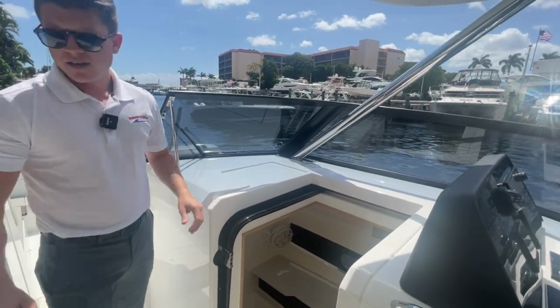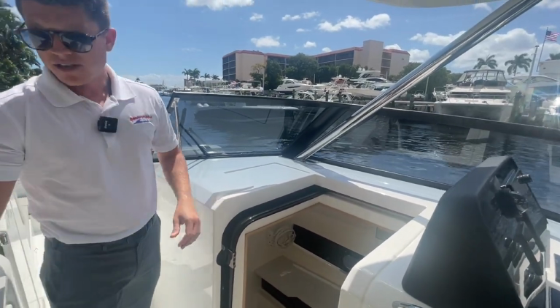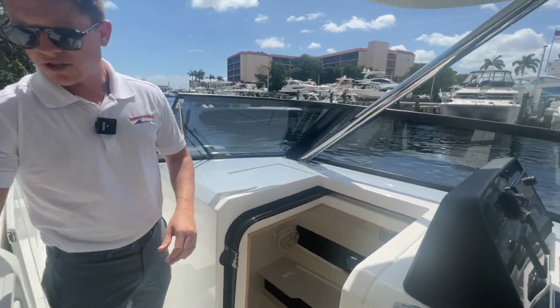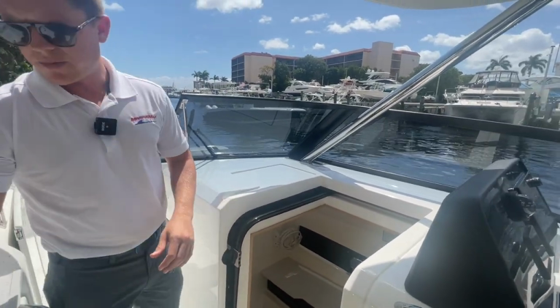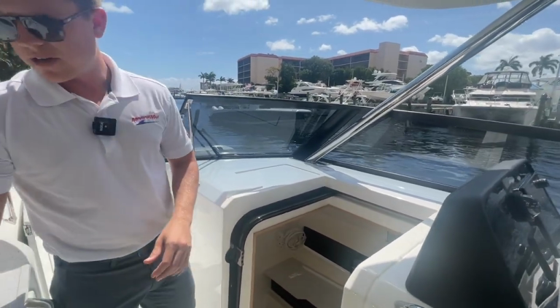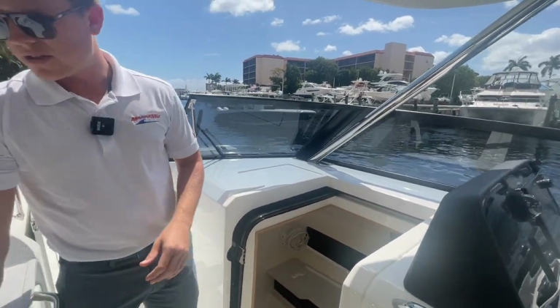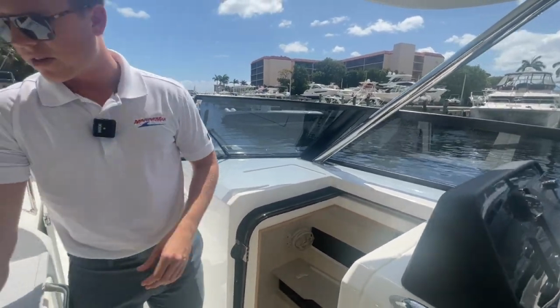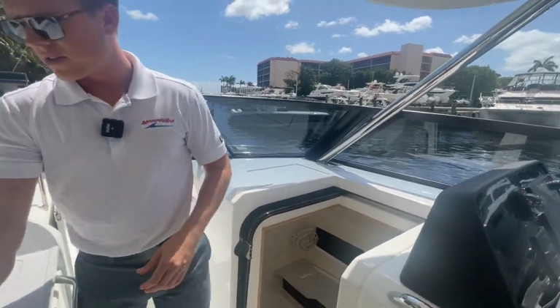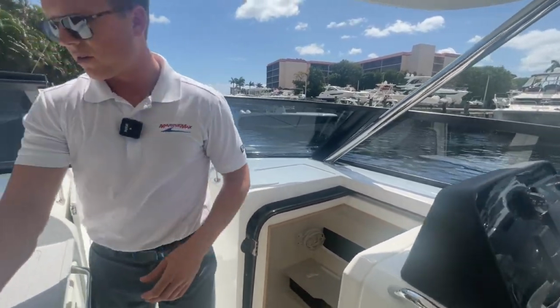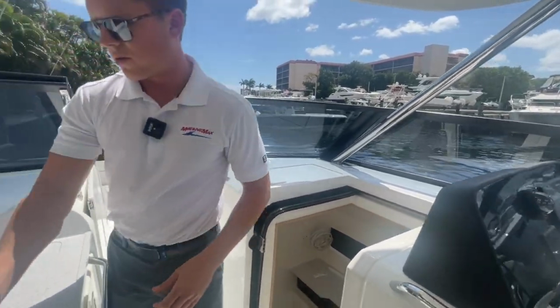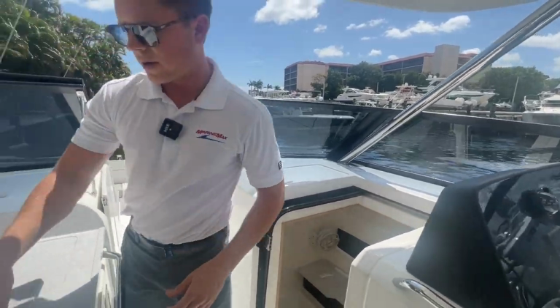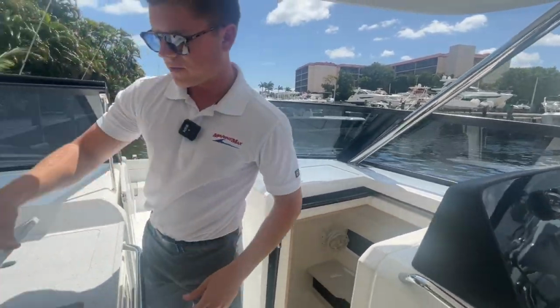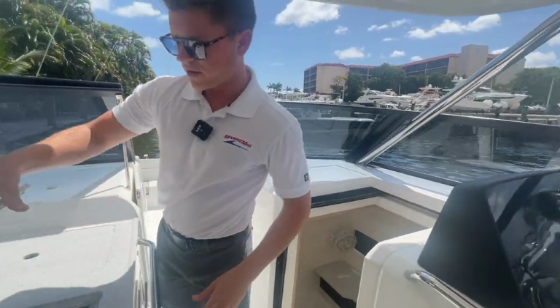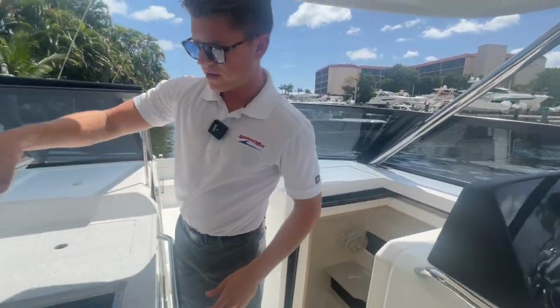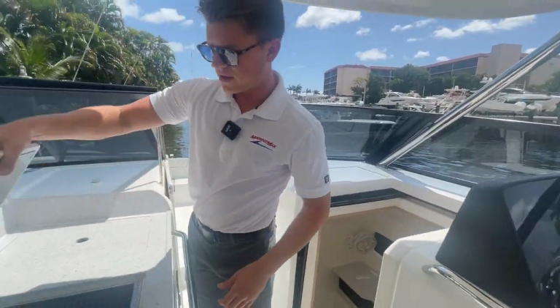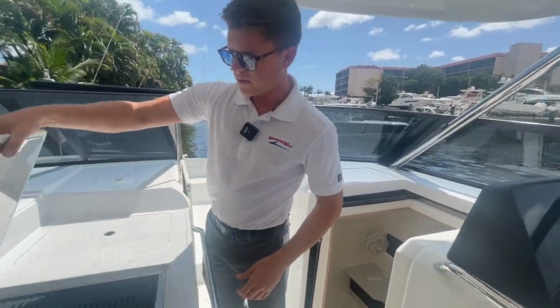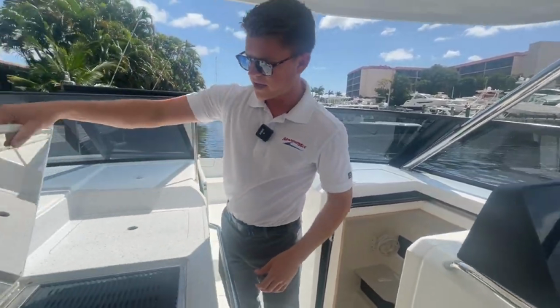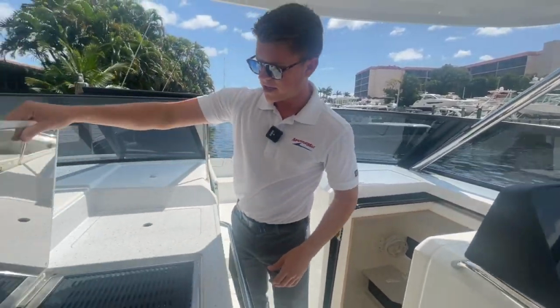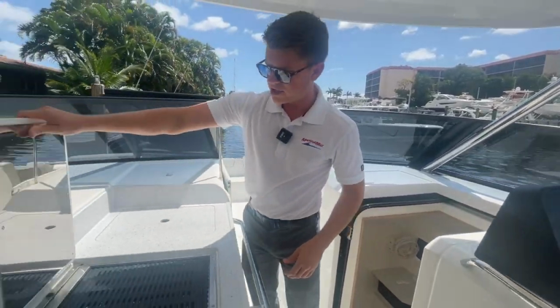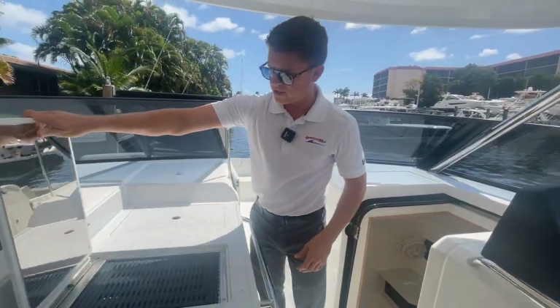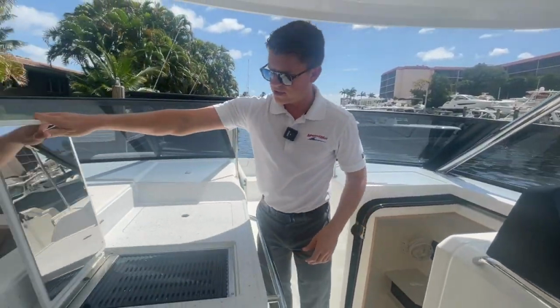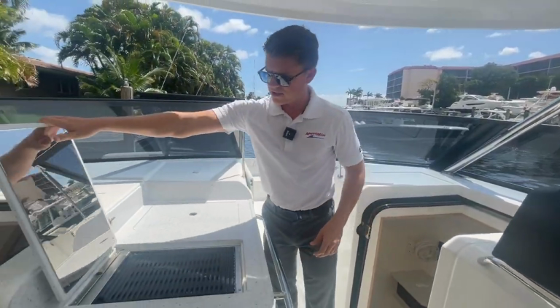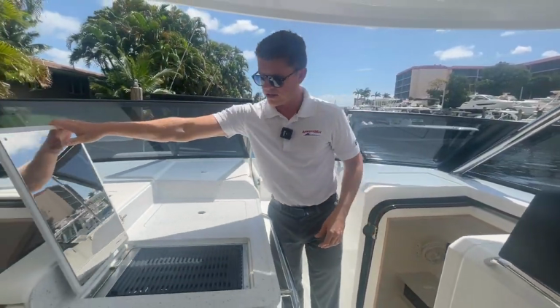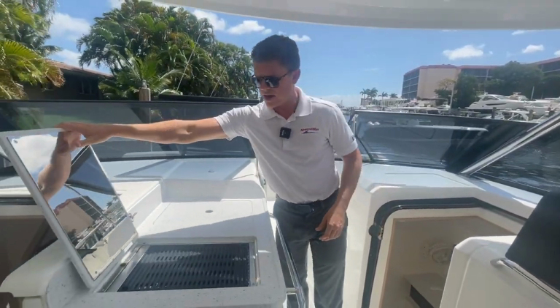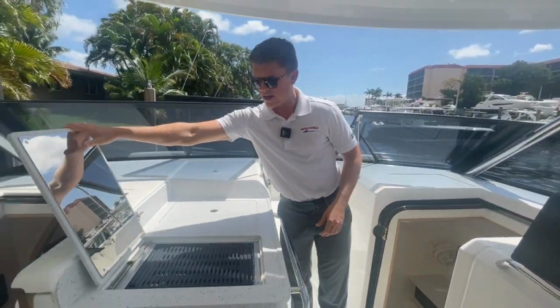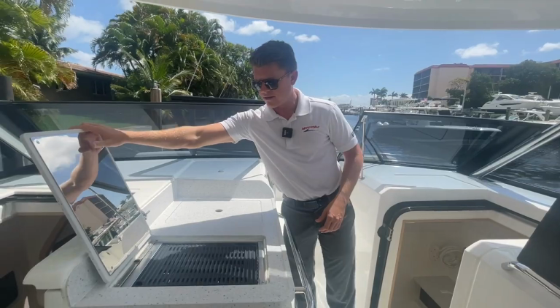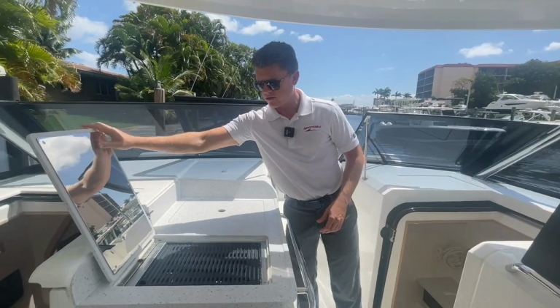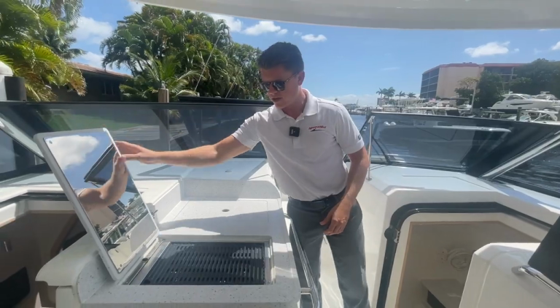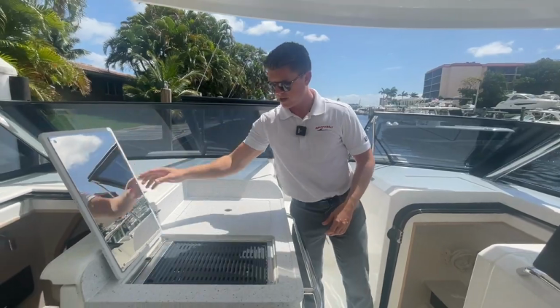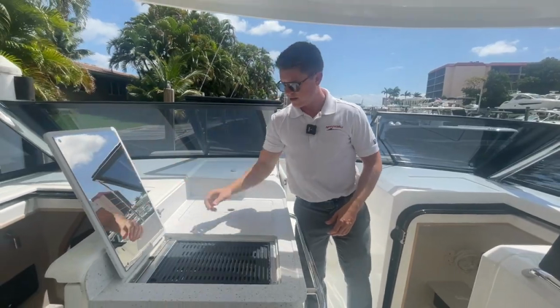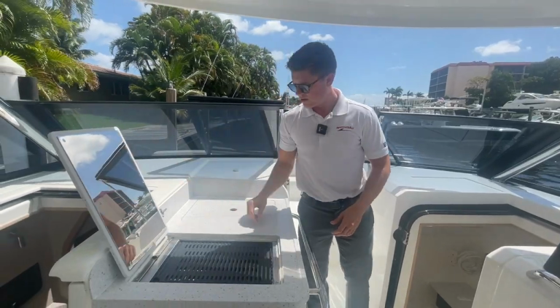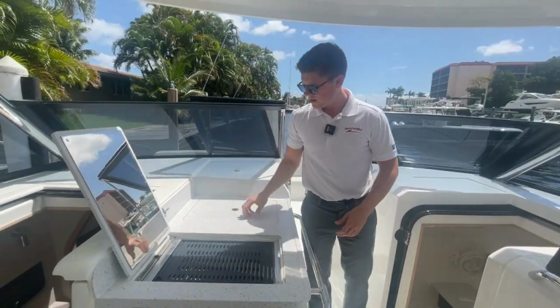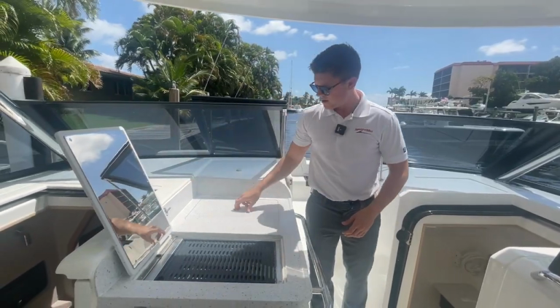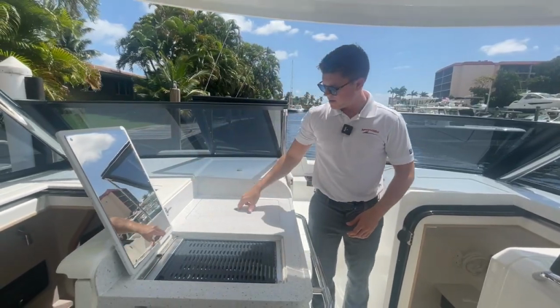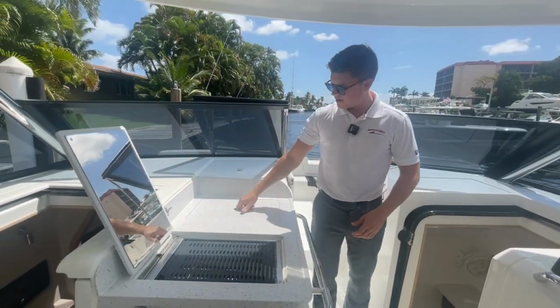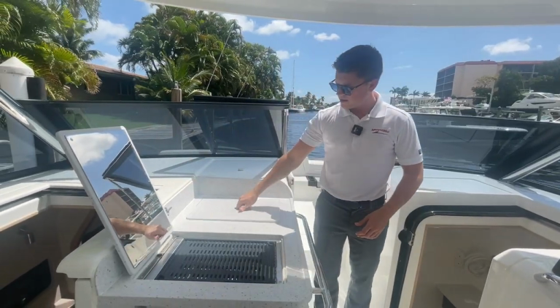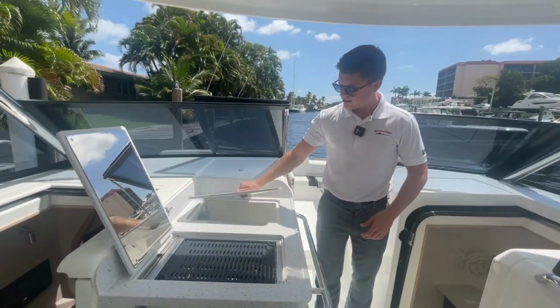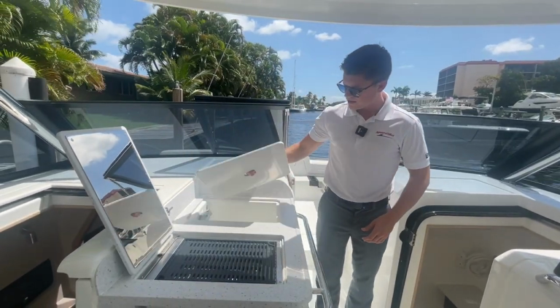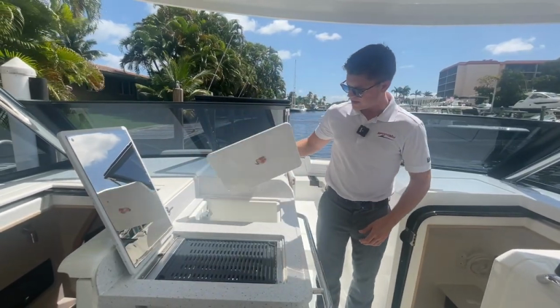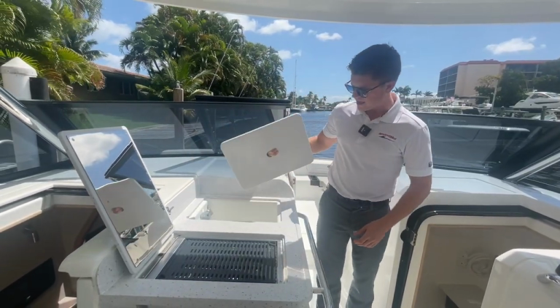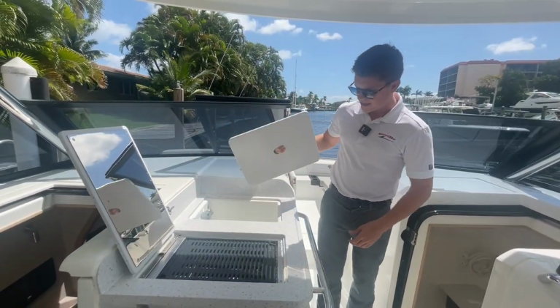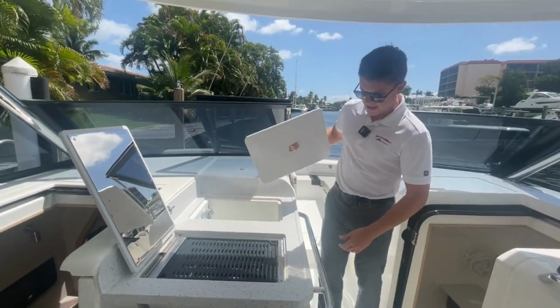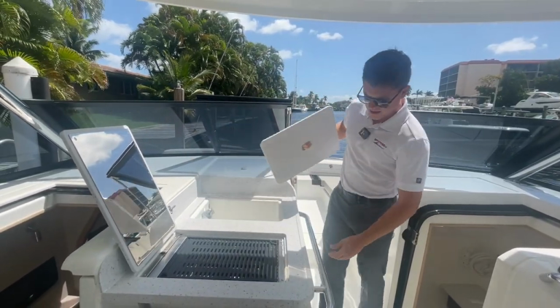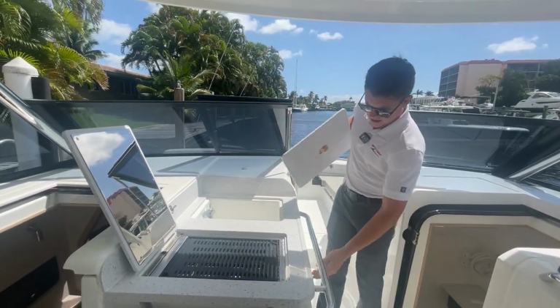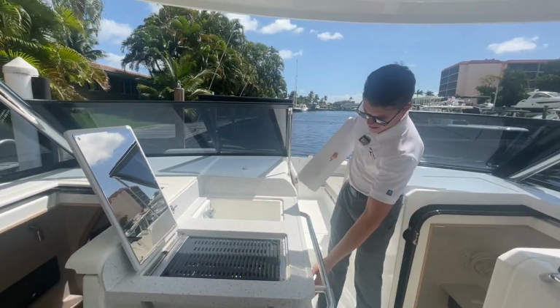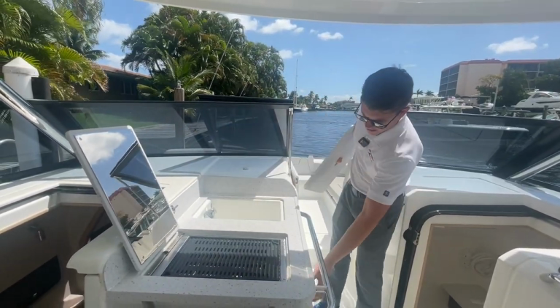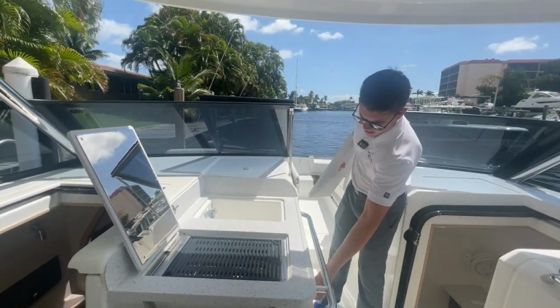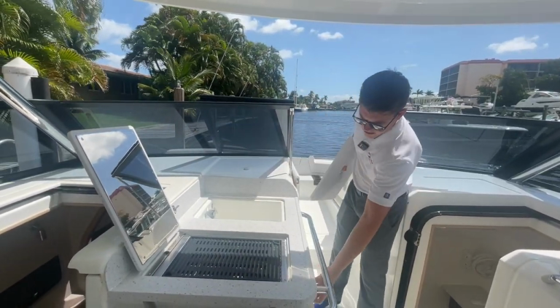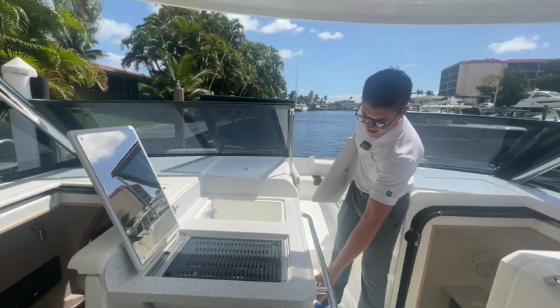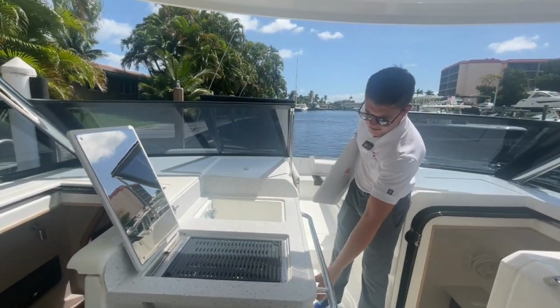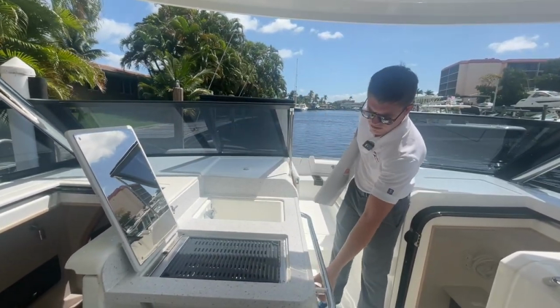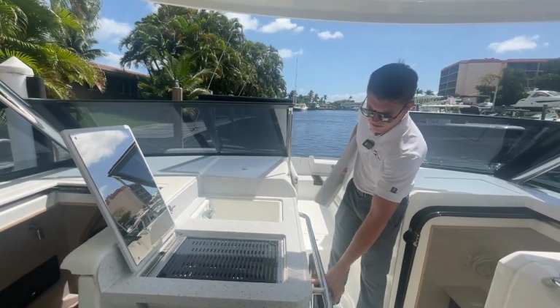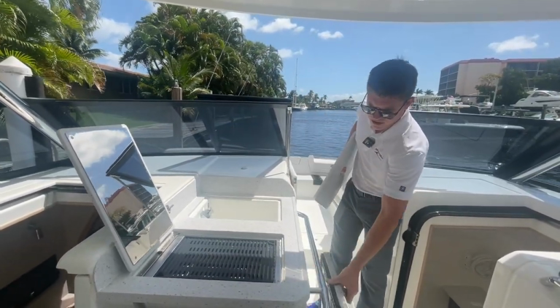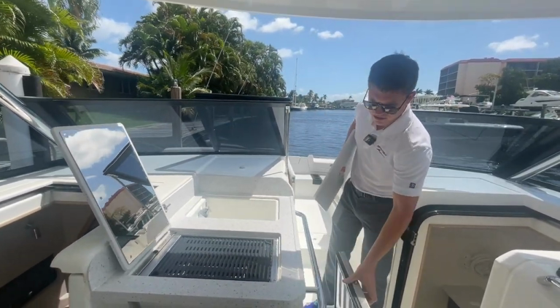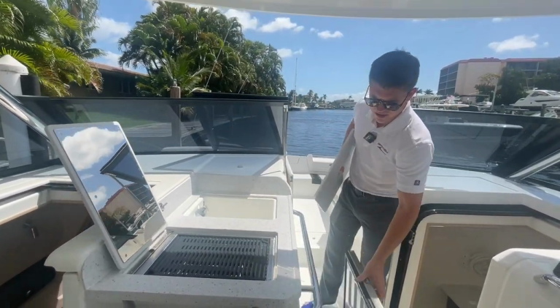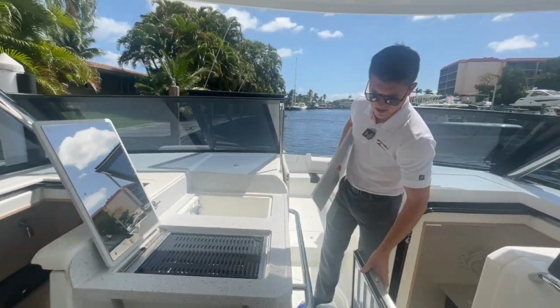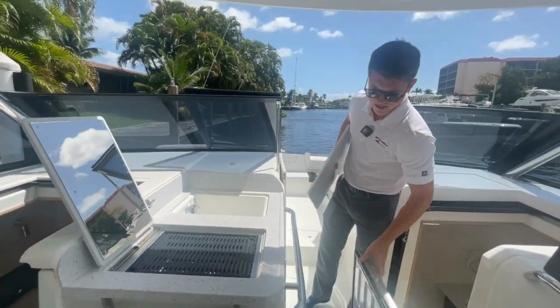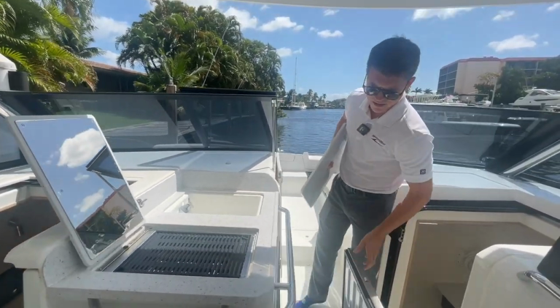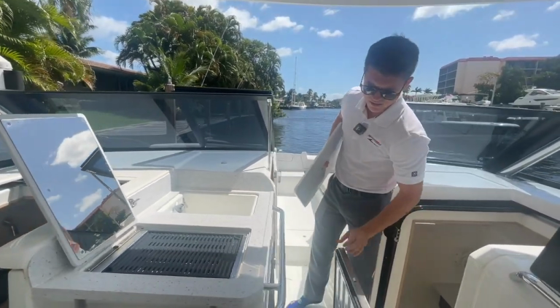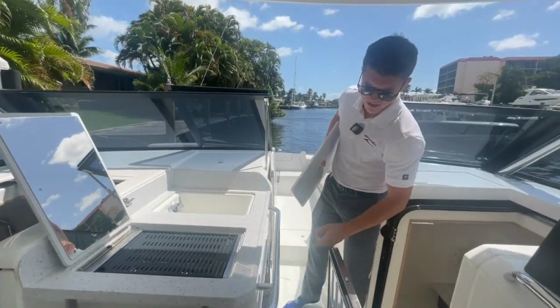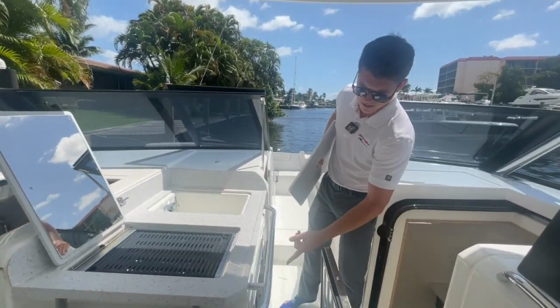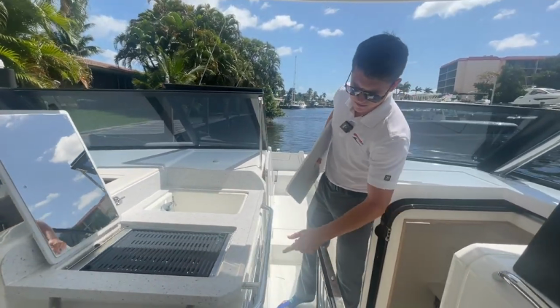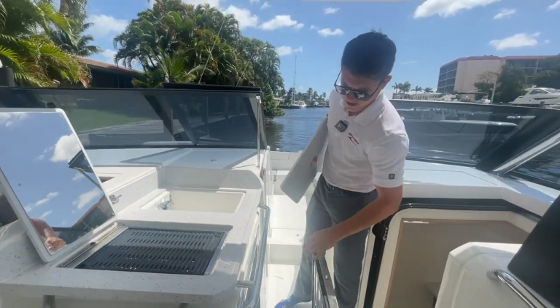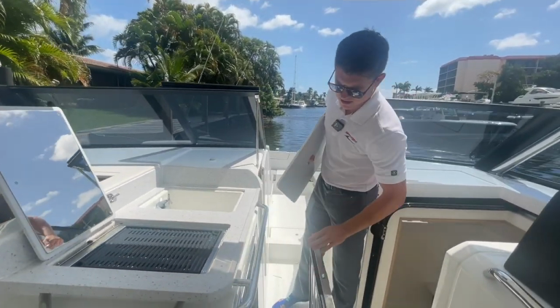This boat is also equipped with a summer kitchen, so you have a grill, a sink, and you also have a refrigerator with a freezer.